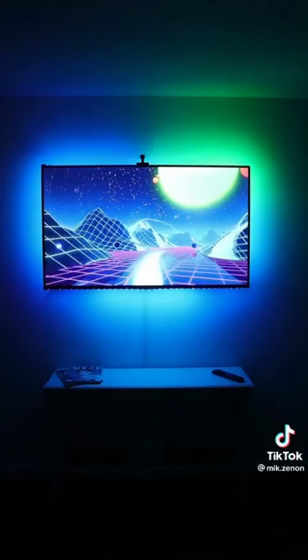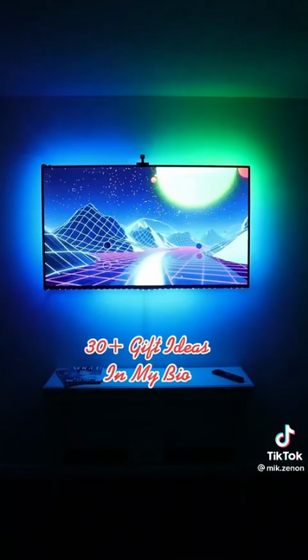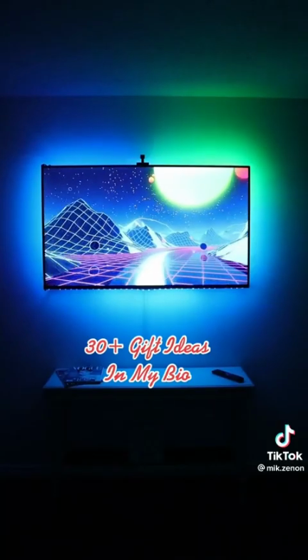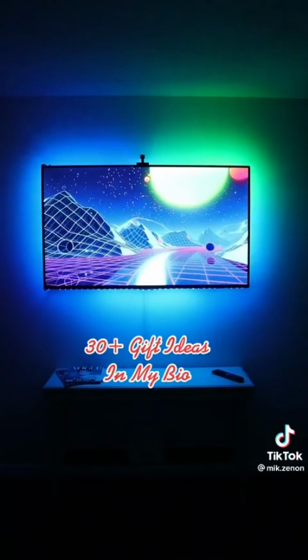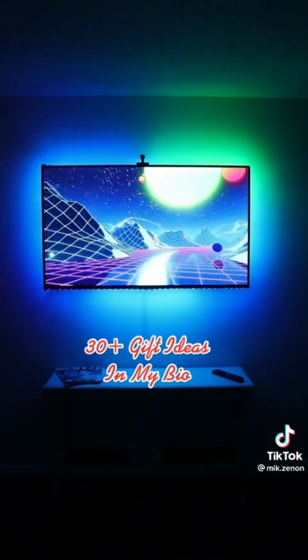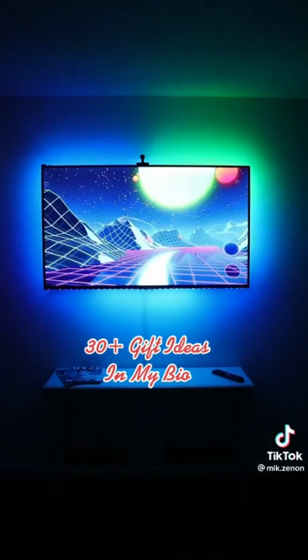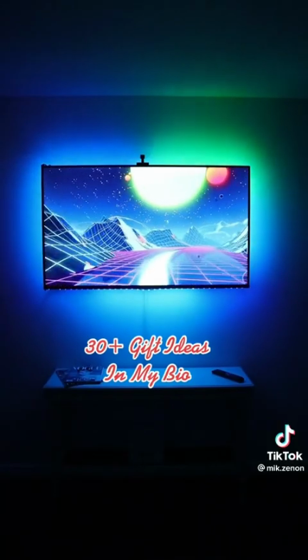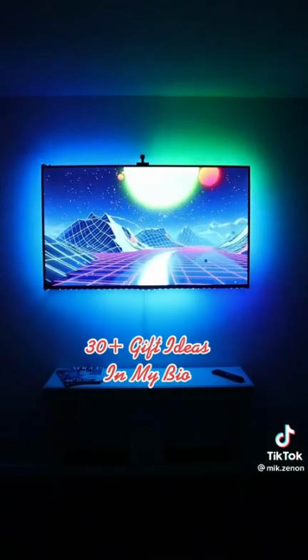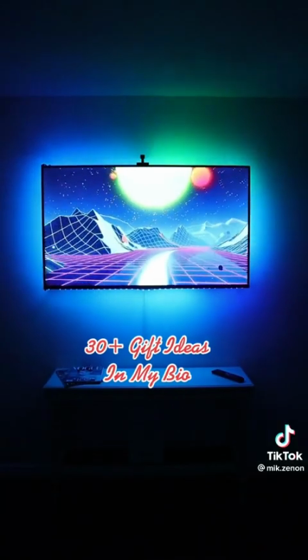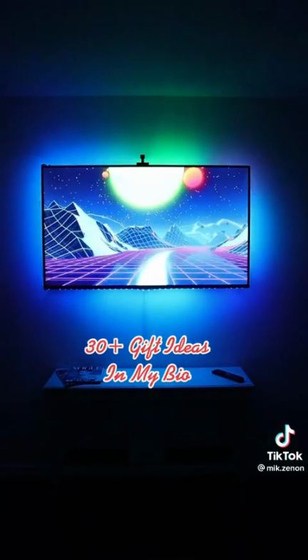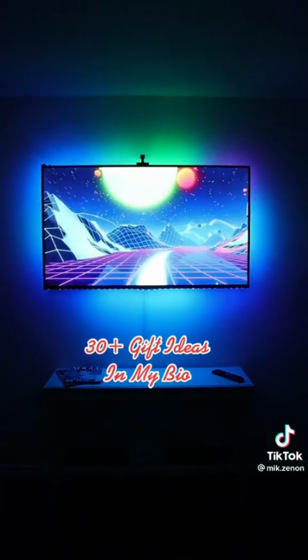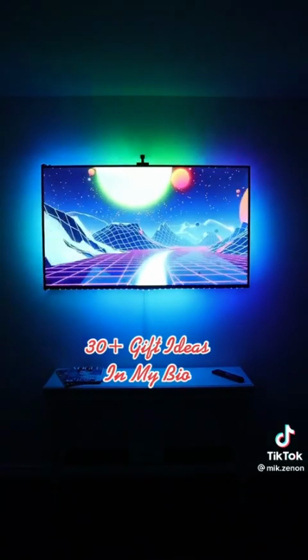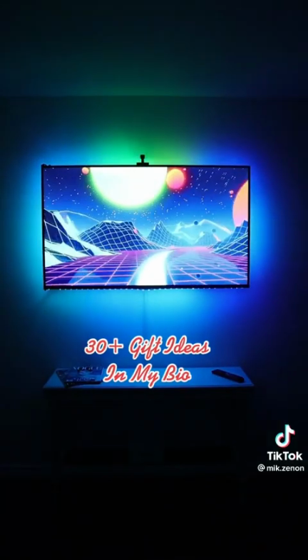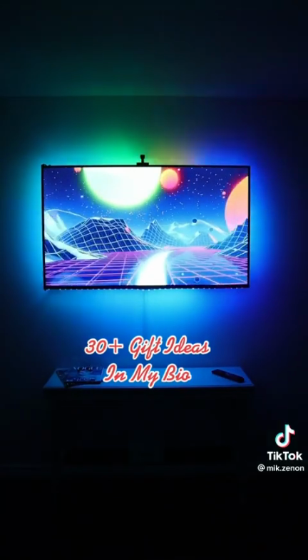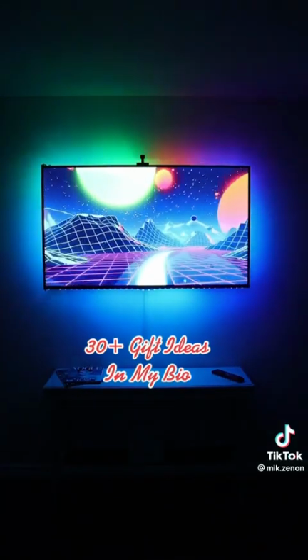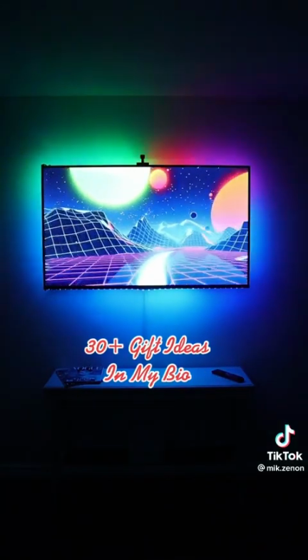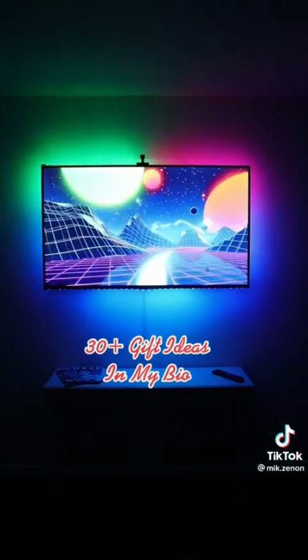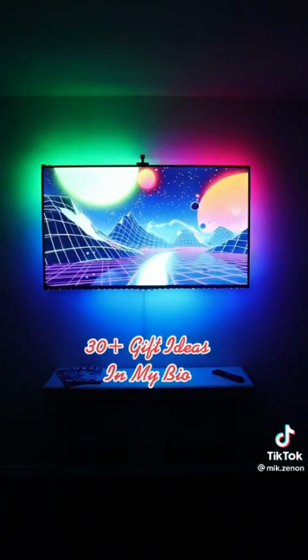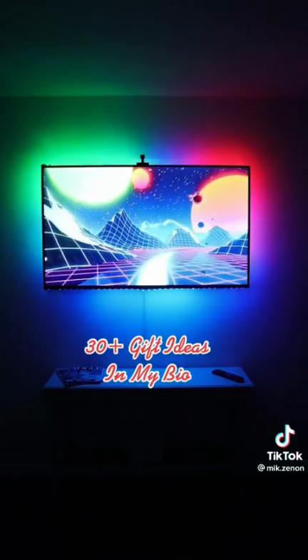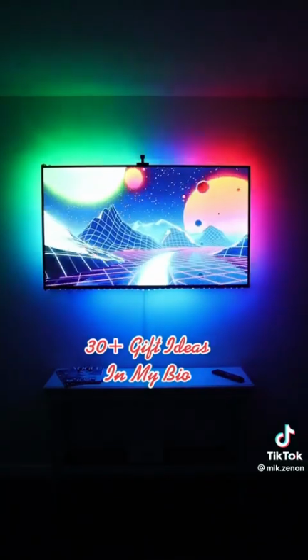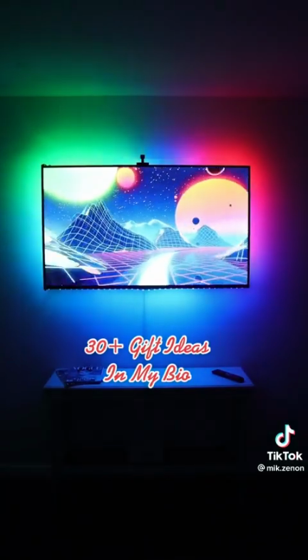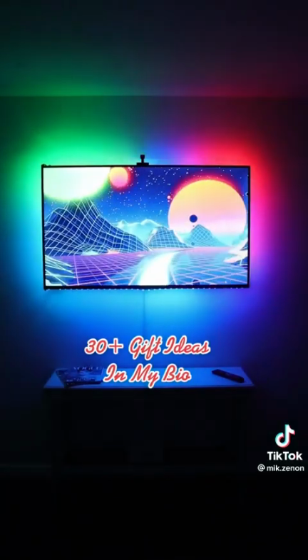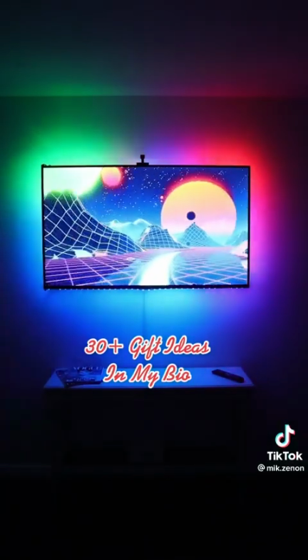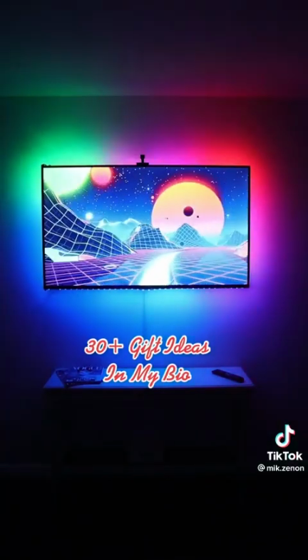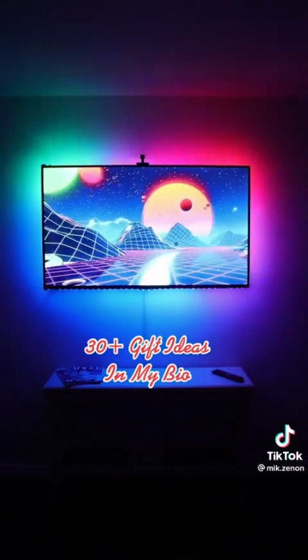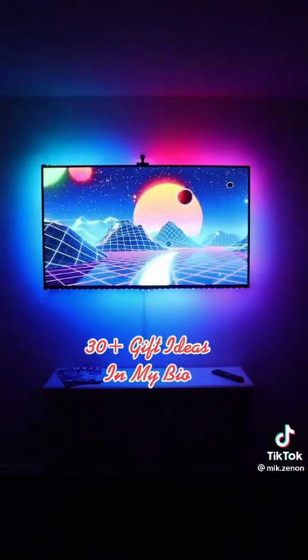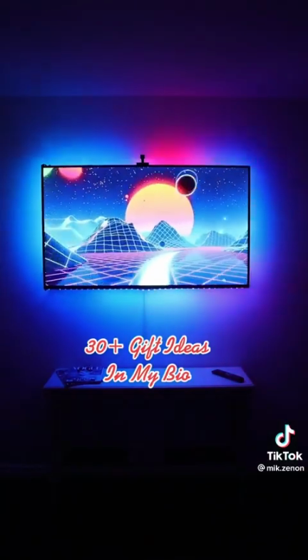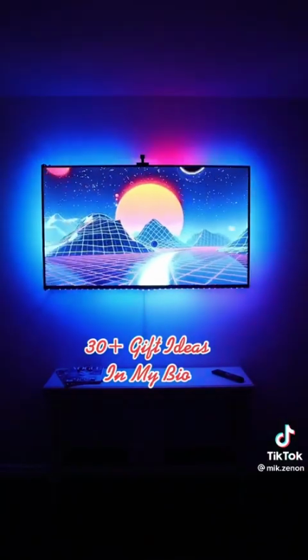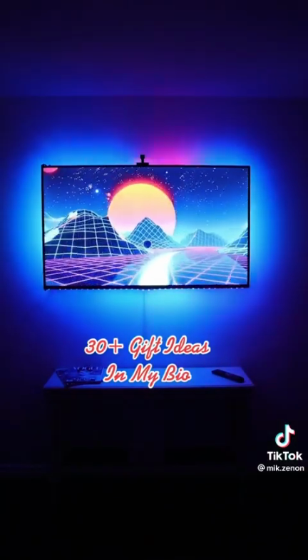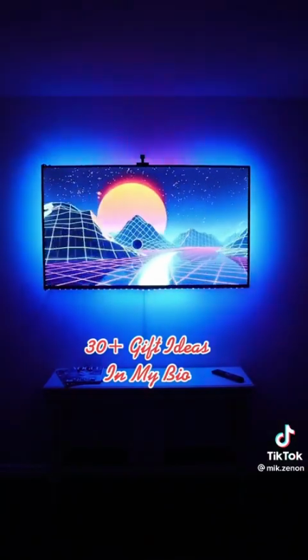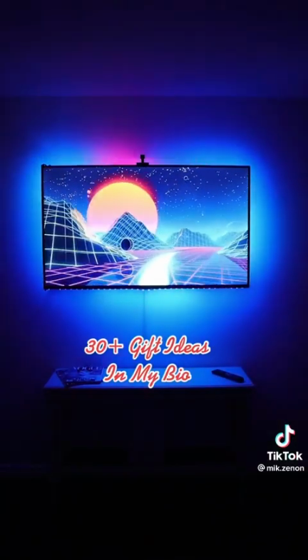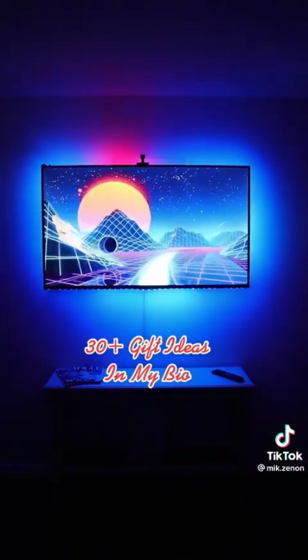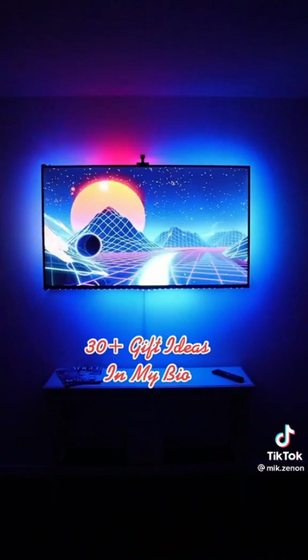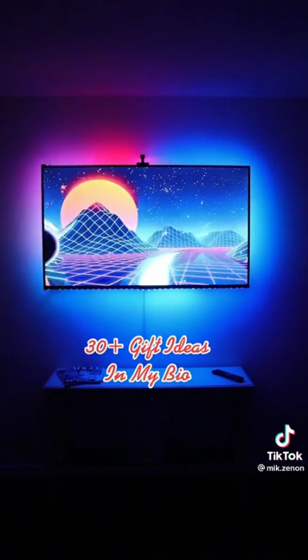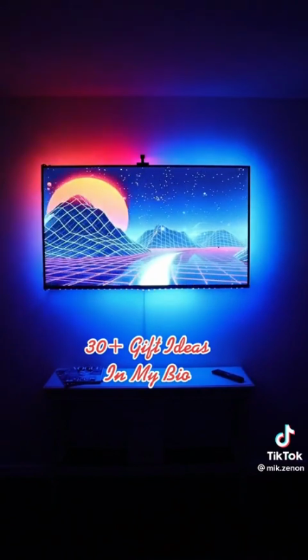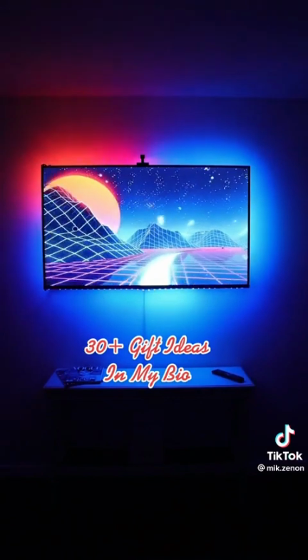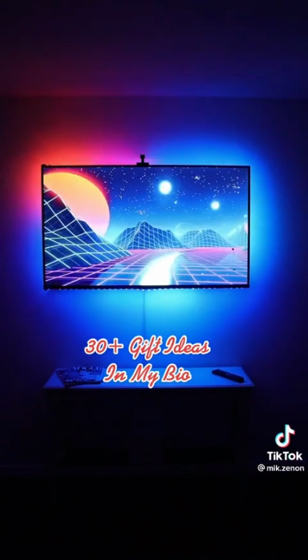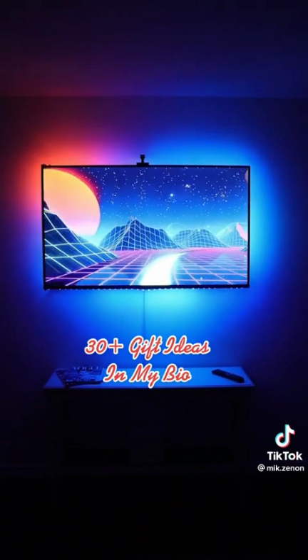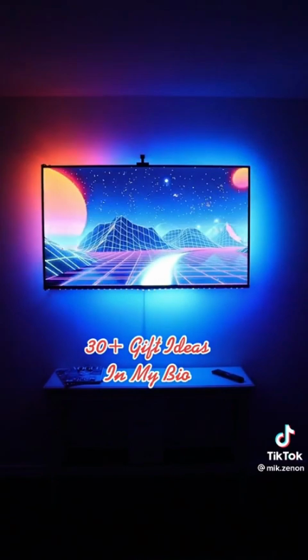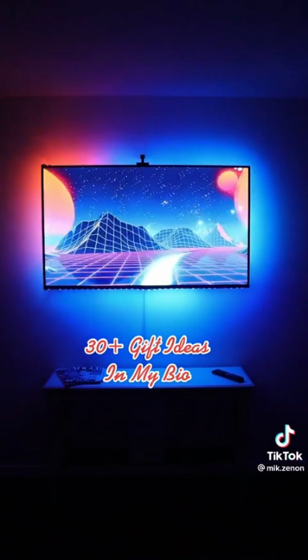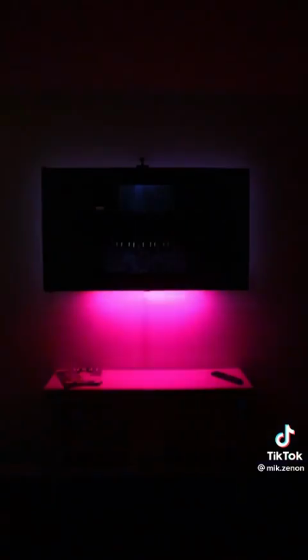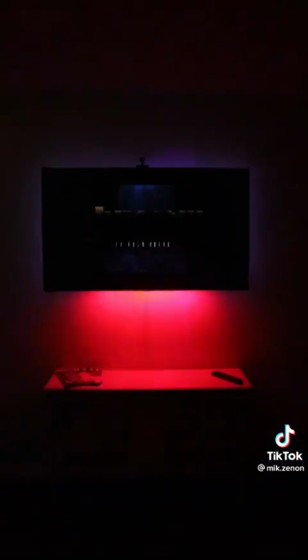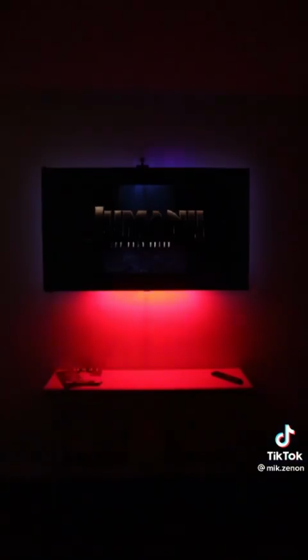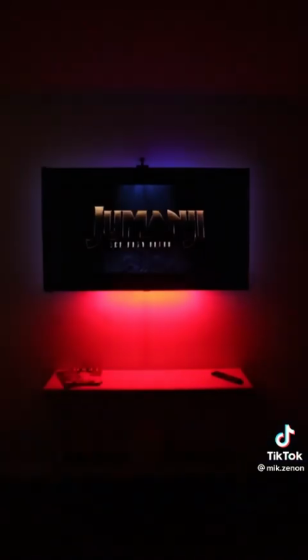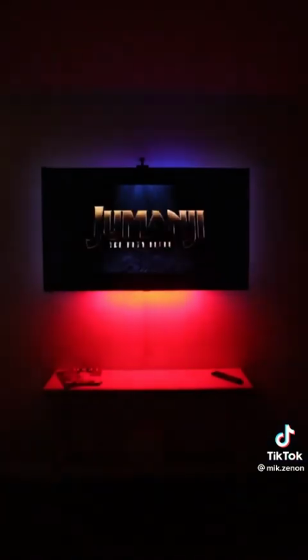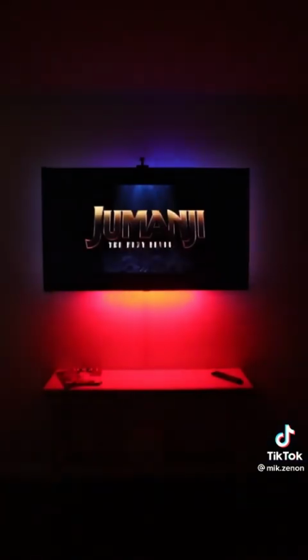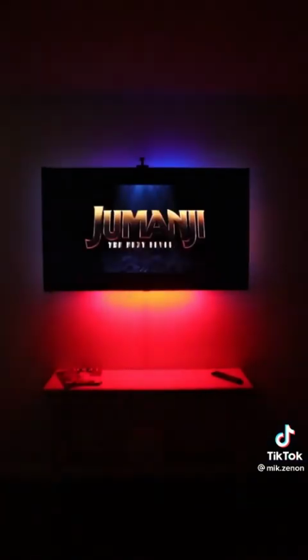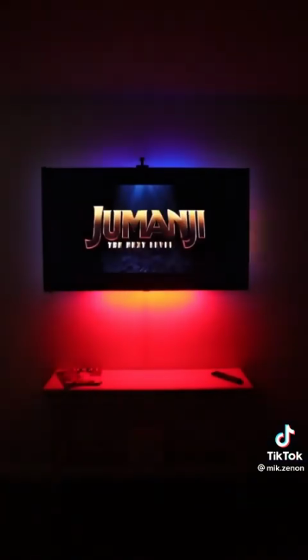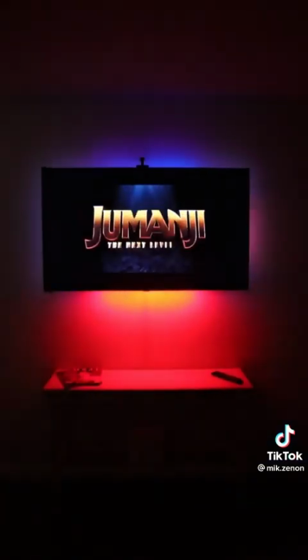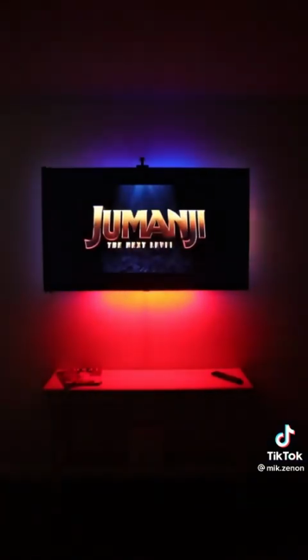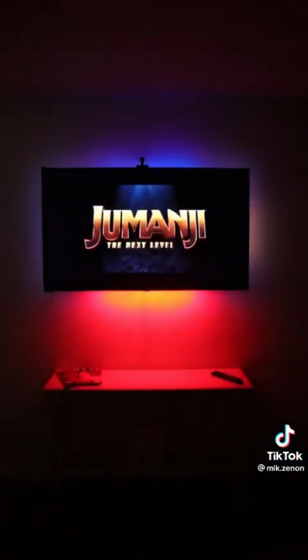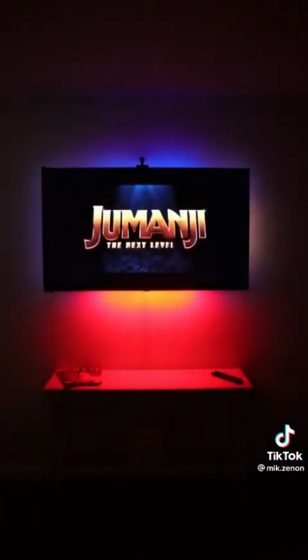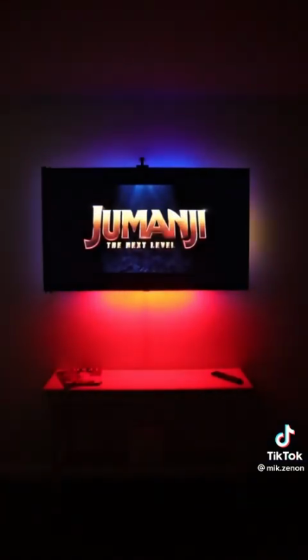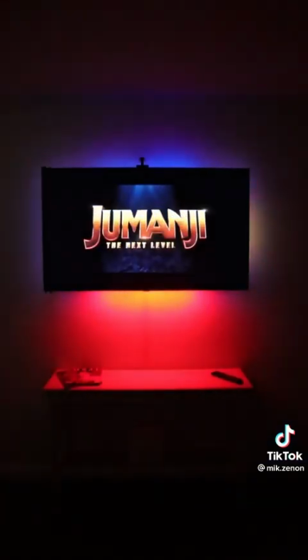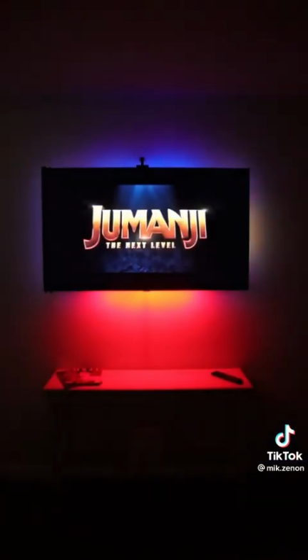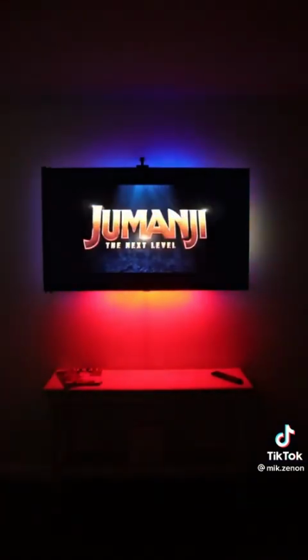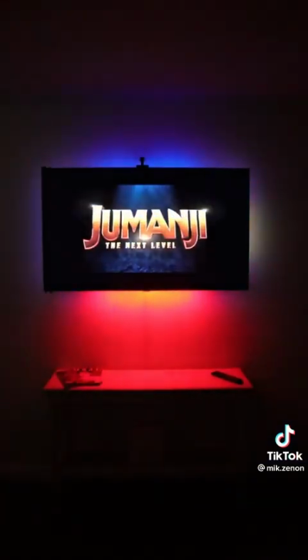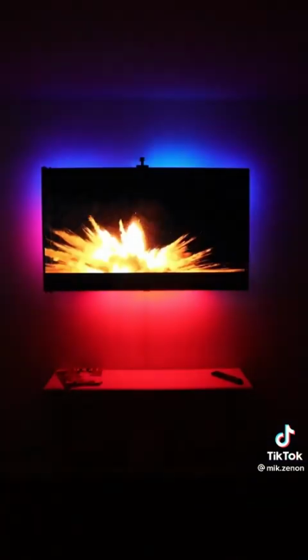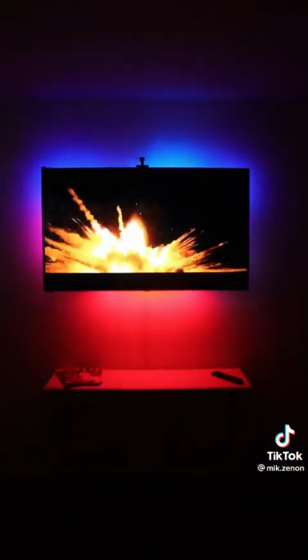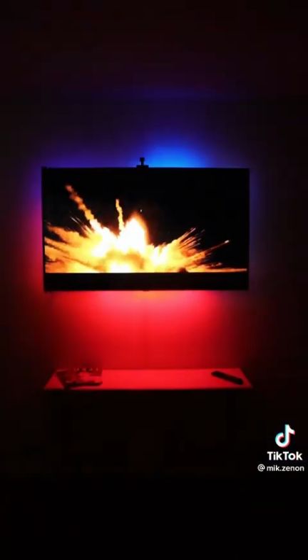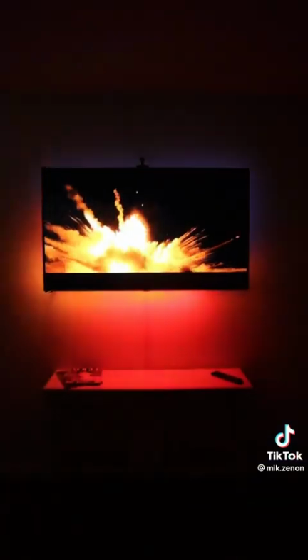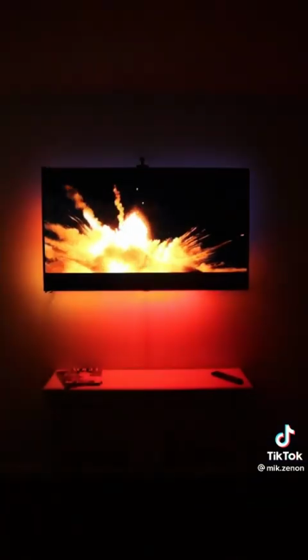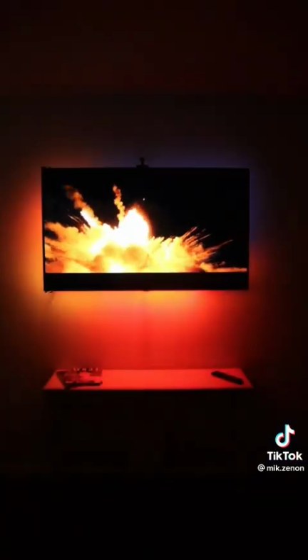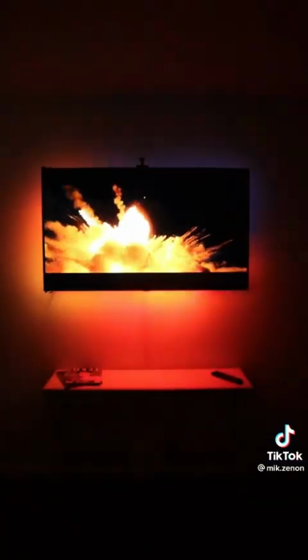And these LED lights attach to the back of your TV and can change and sync to the colors on your screen to create a truly immersive entertainment experience.